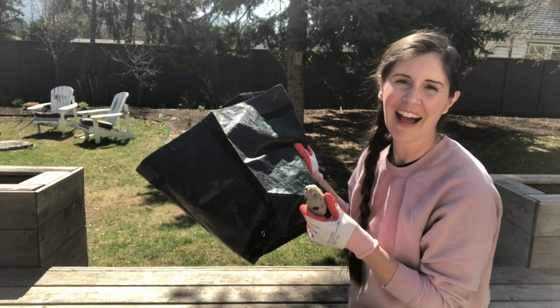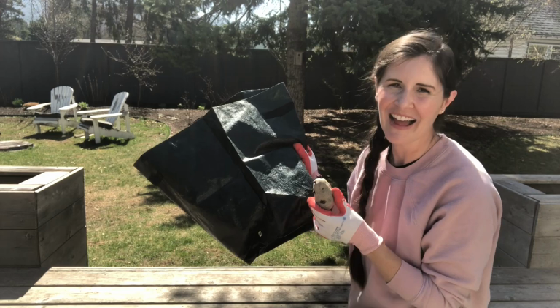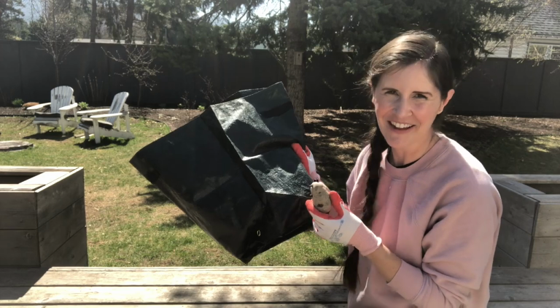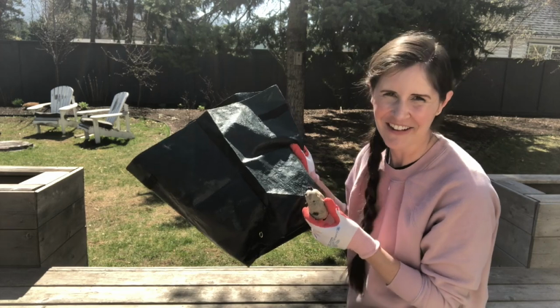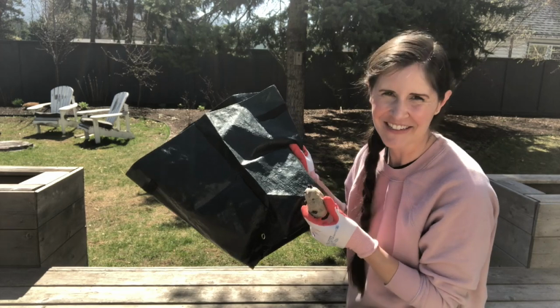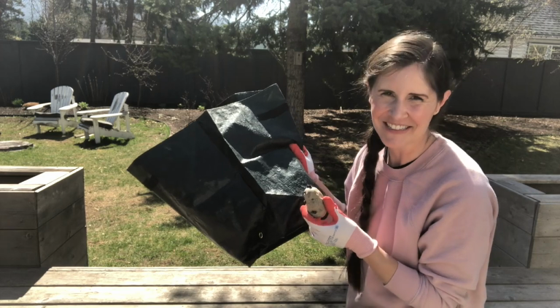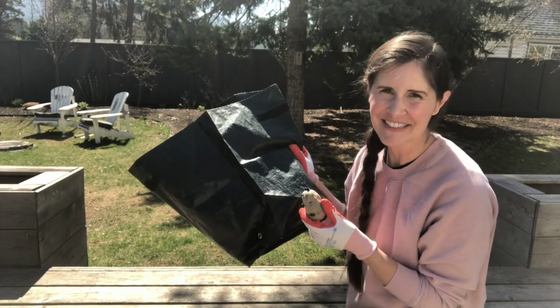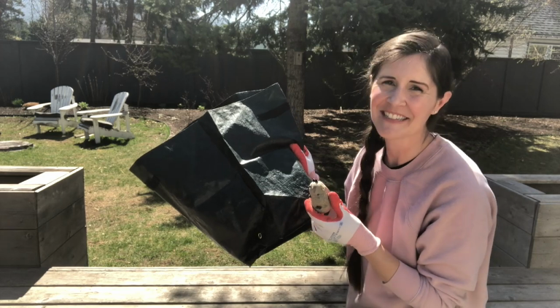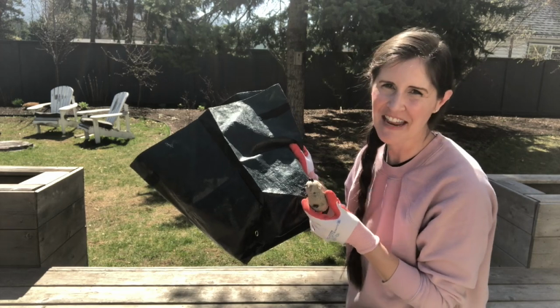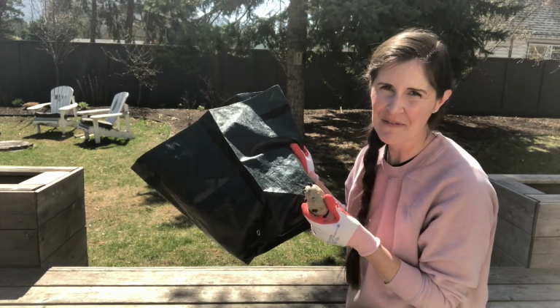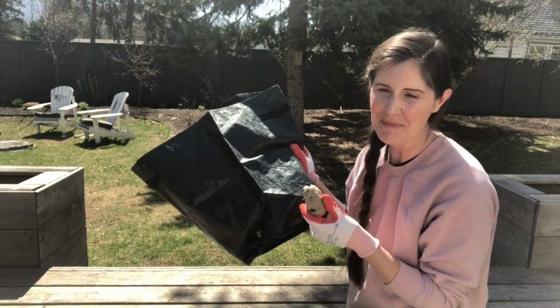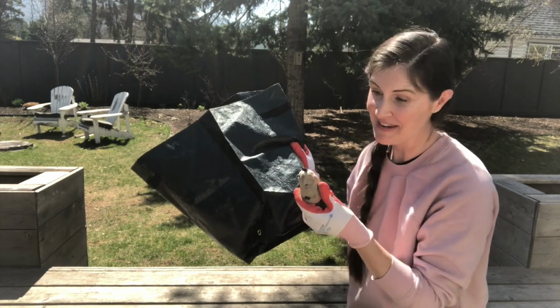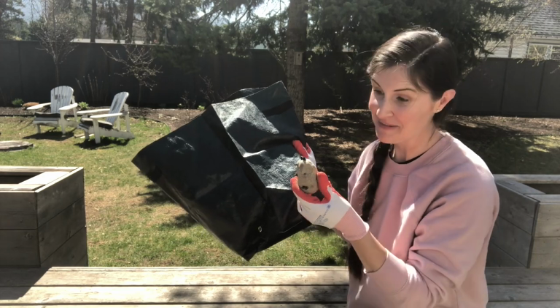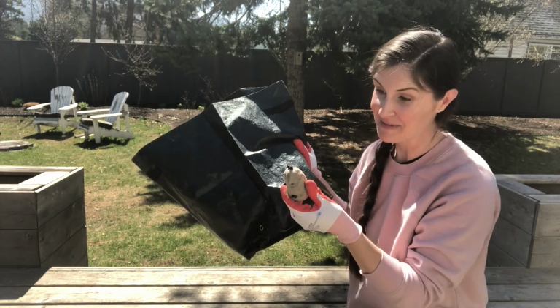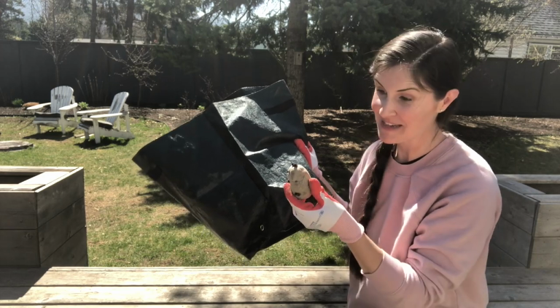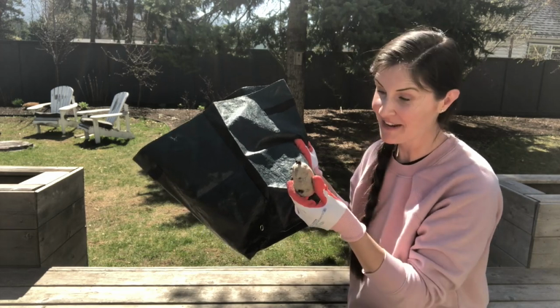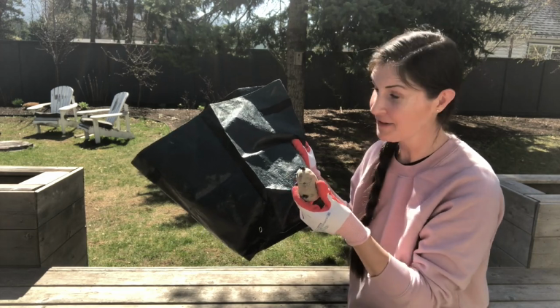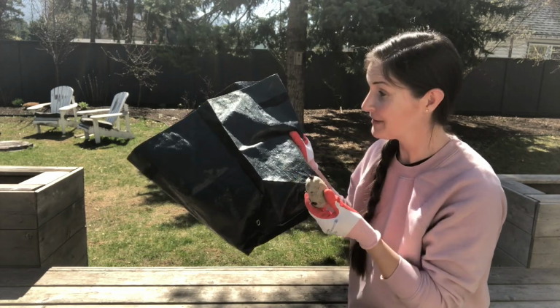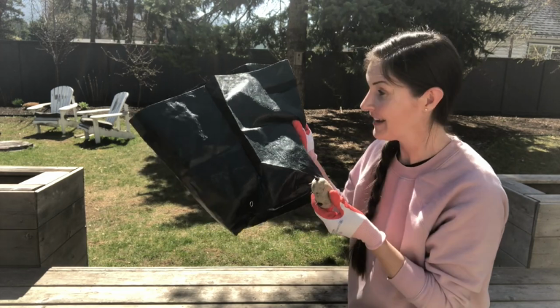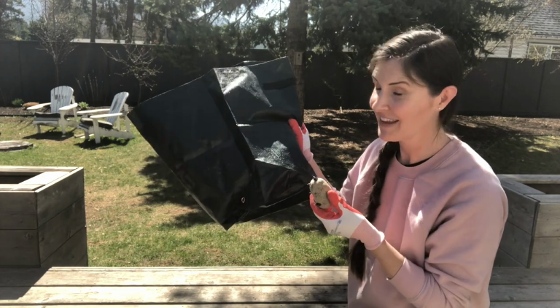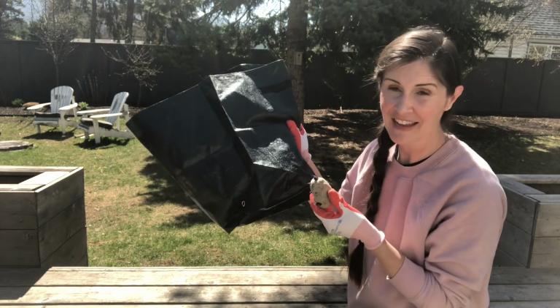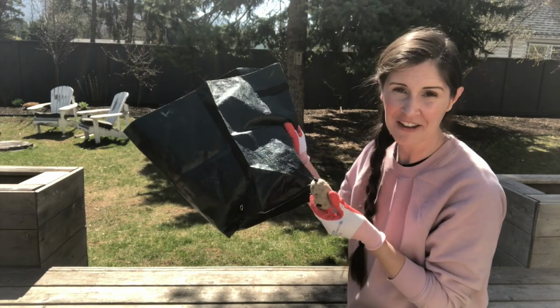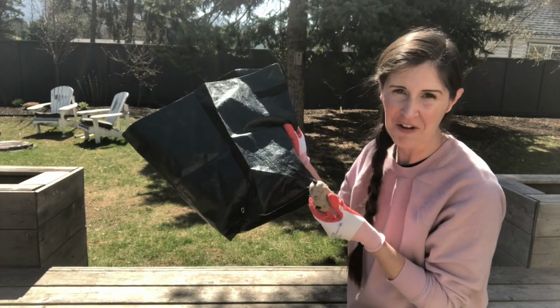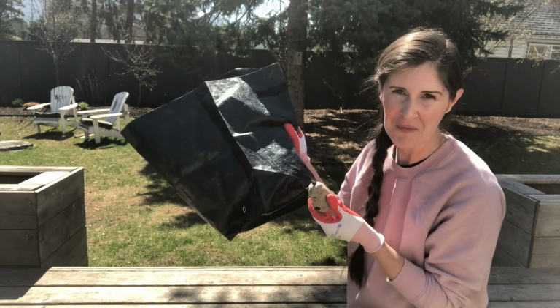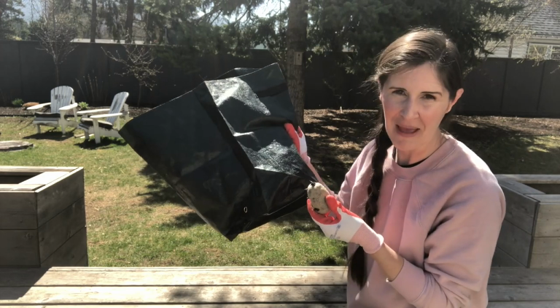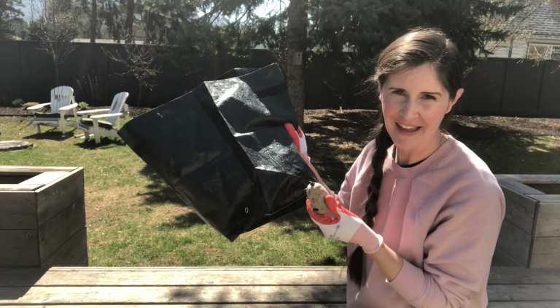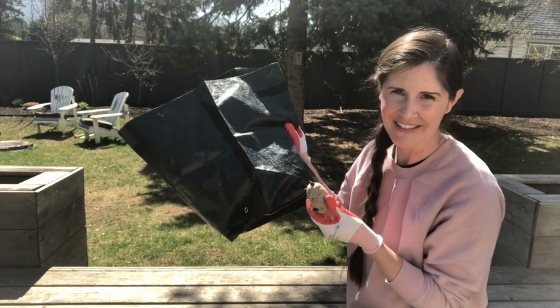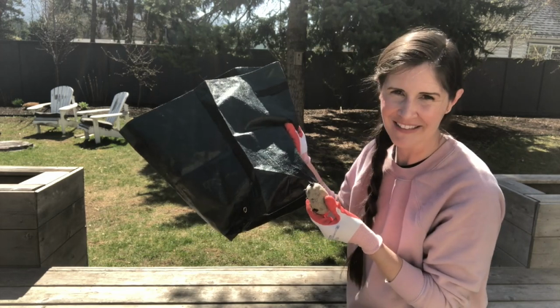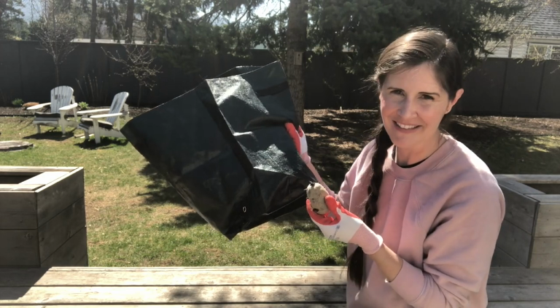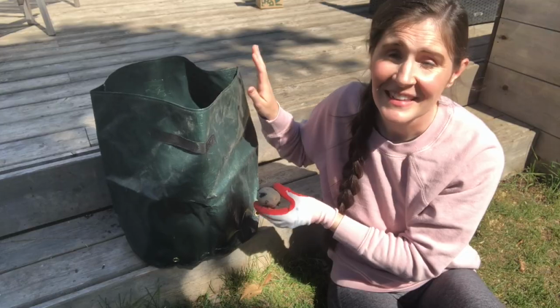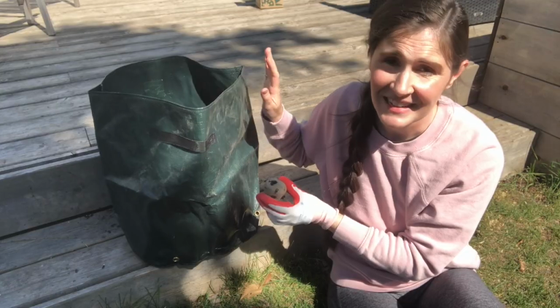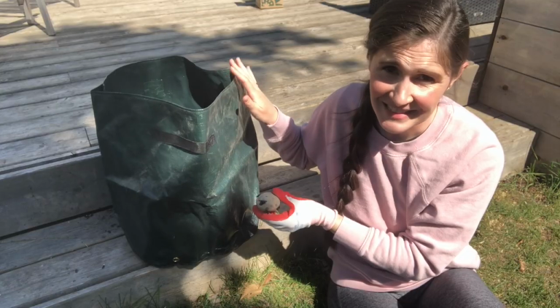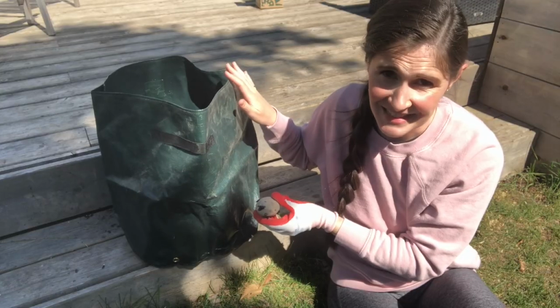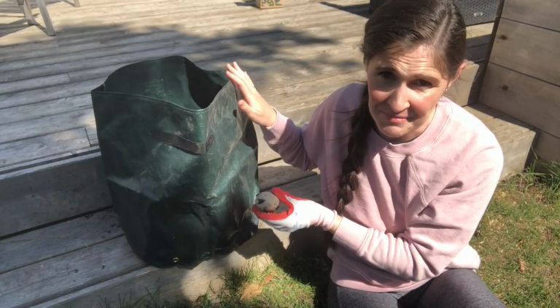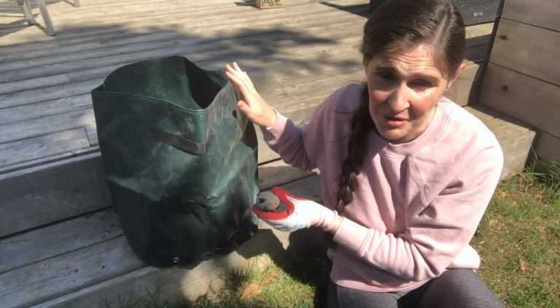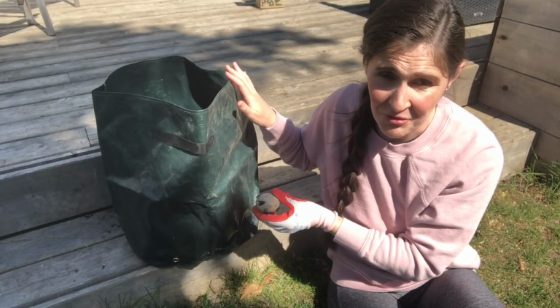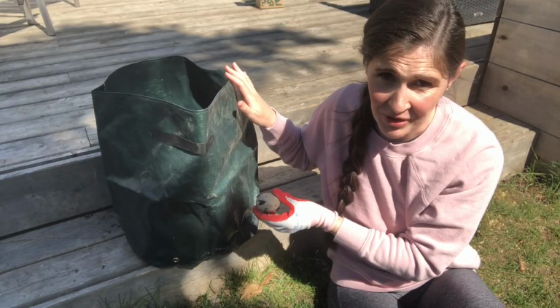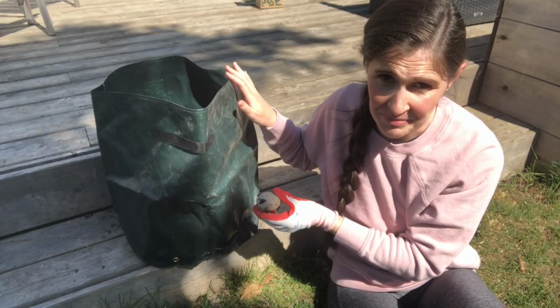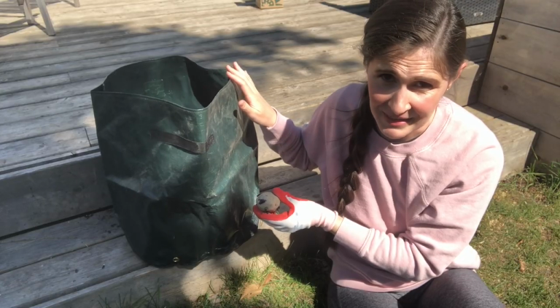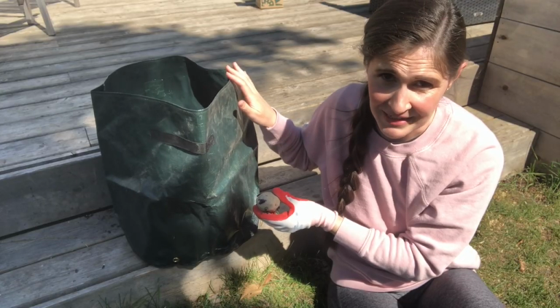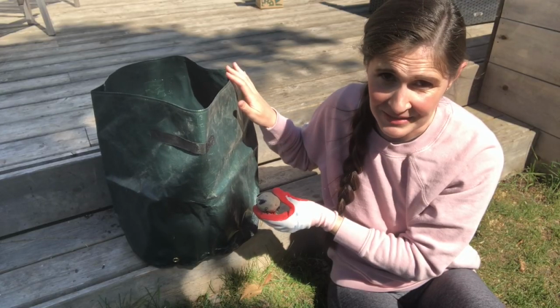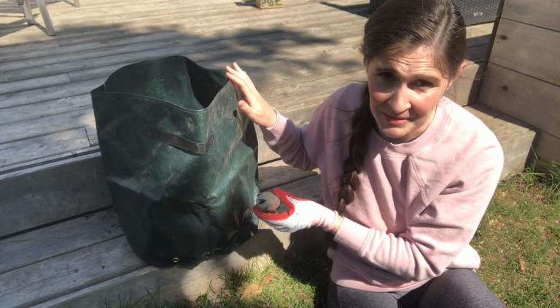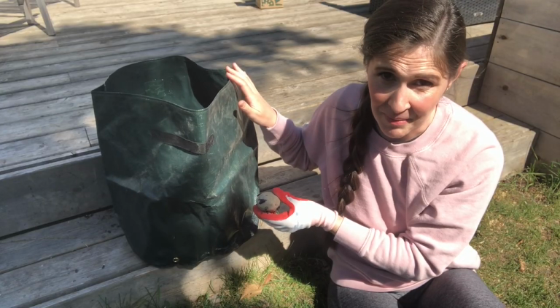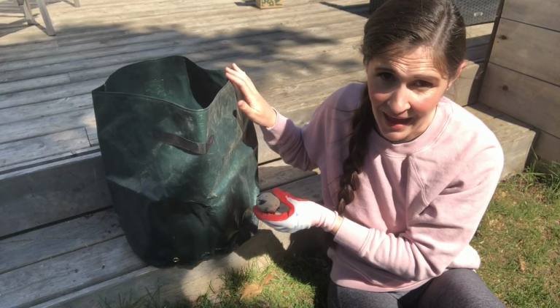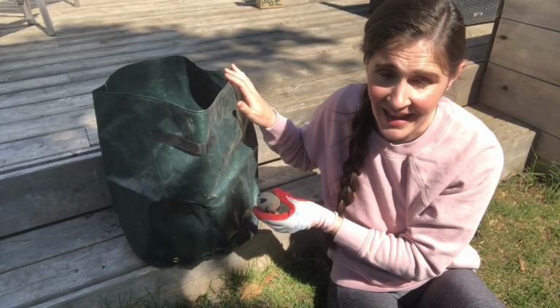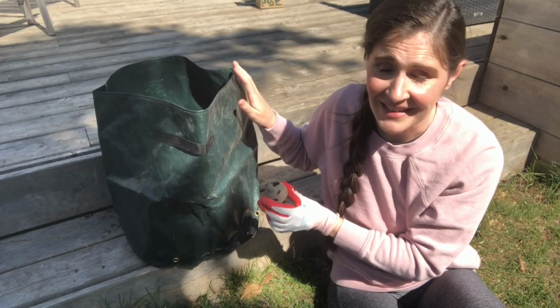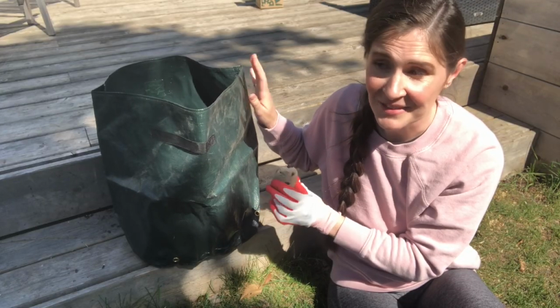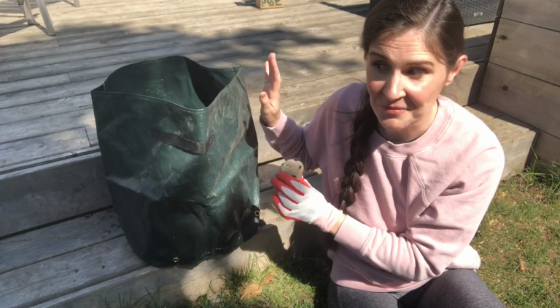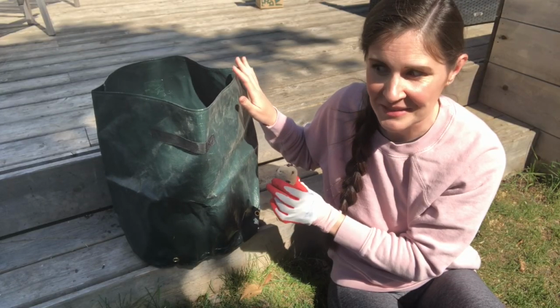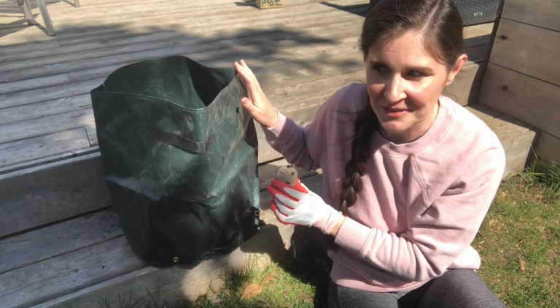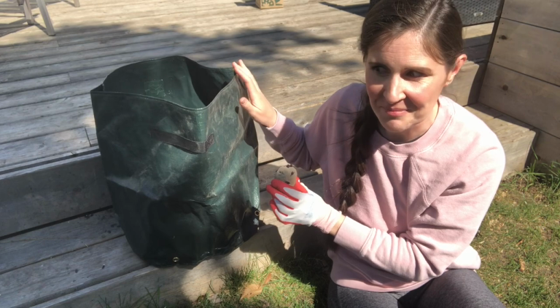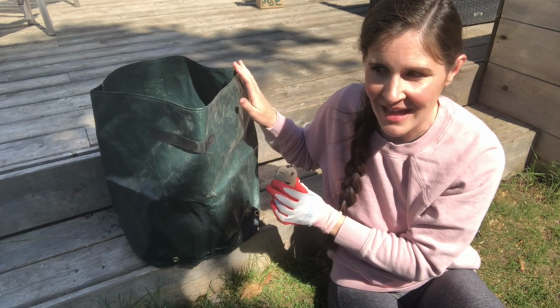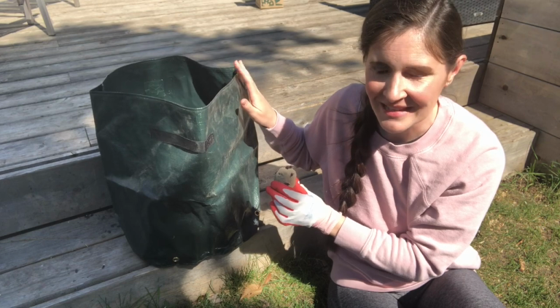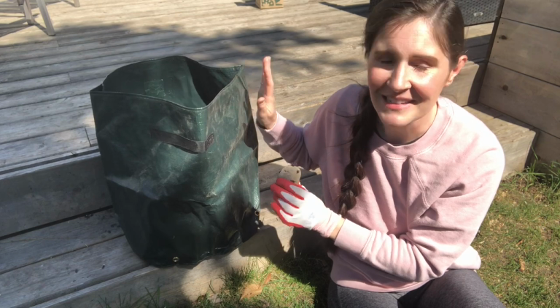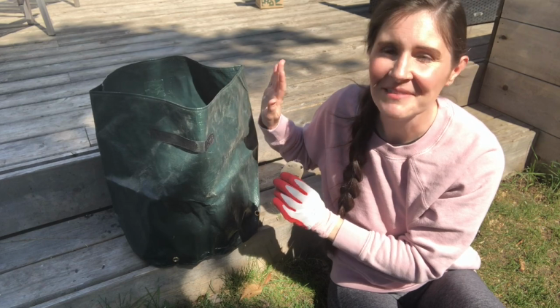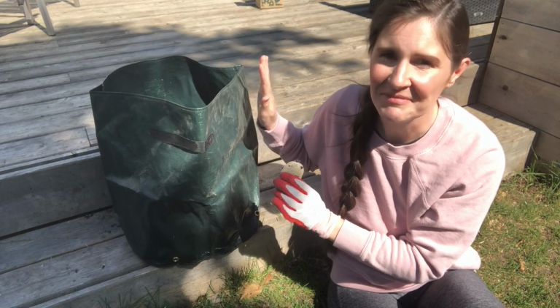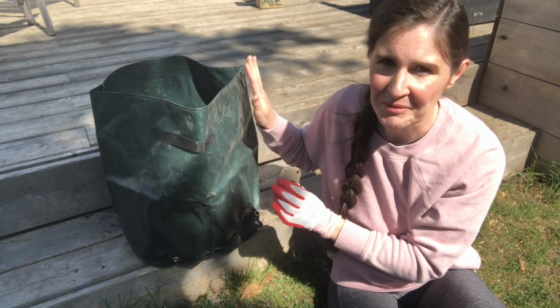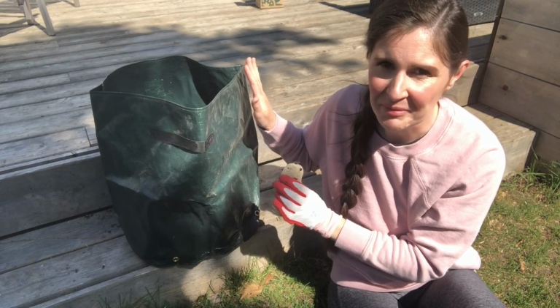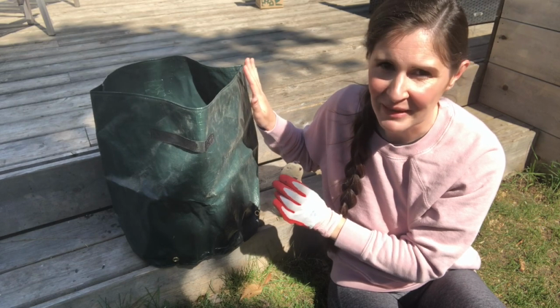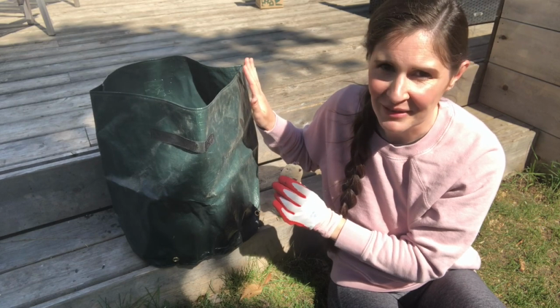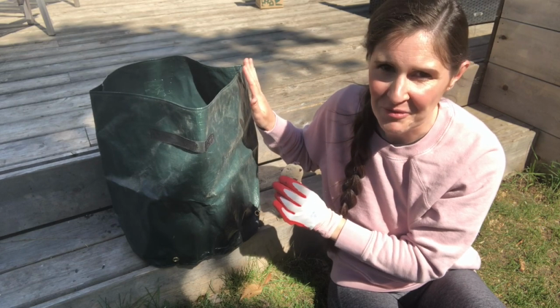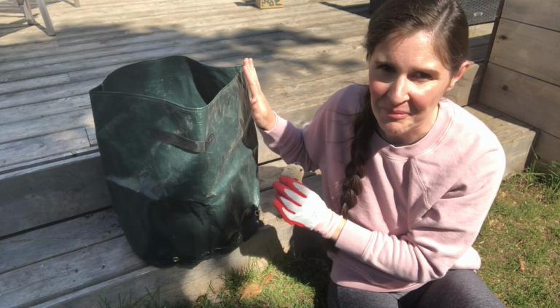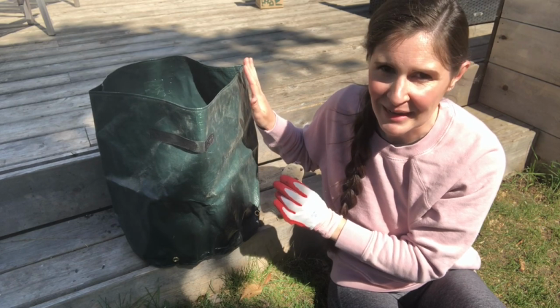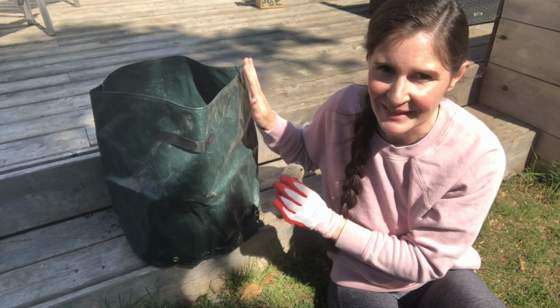Hi gardeners! Today we're planting potatoes in grow bags. The nice thing about growing potatoes in a bag is that once they're planted they're pretty low maintenance.